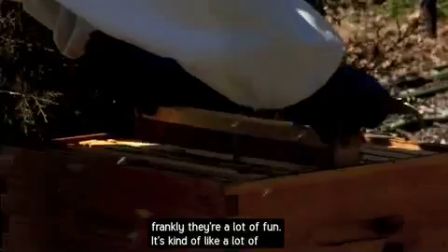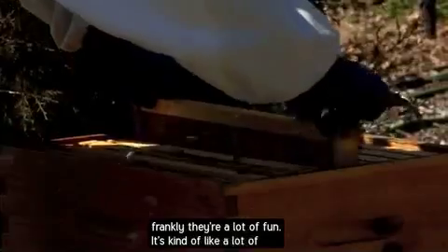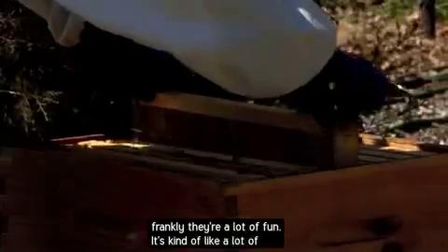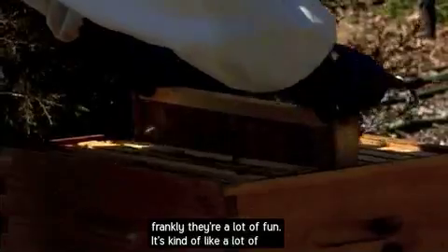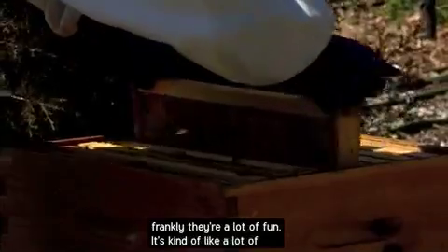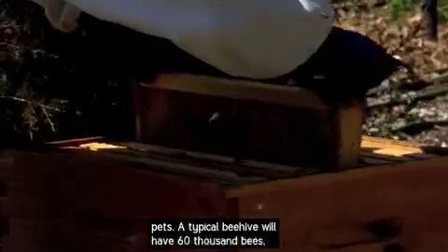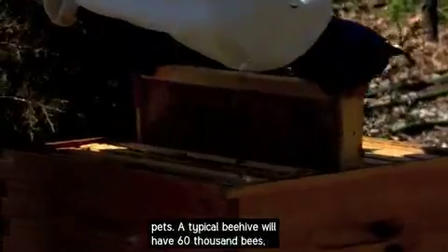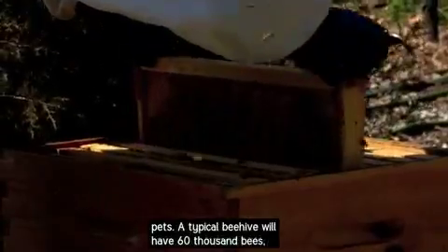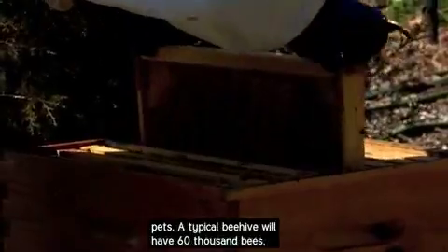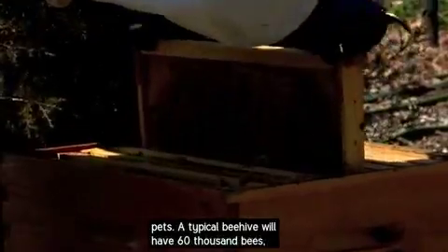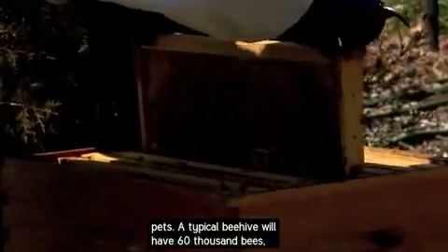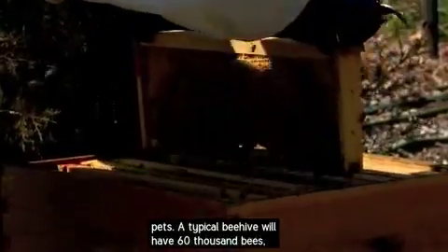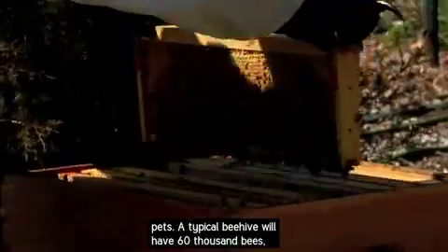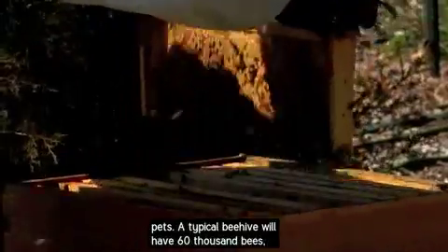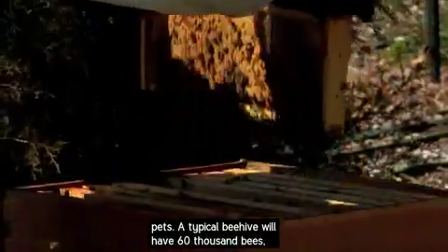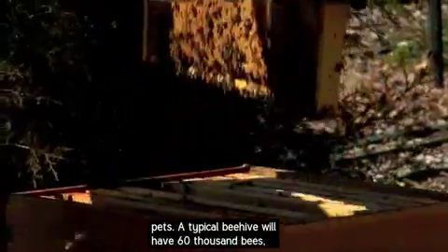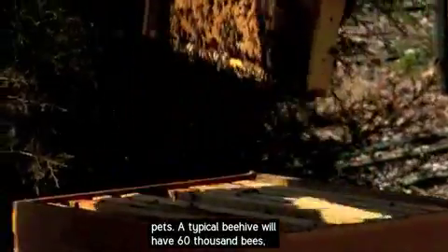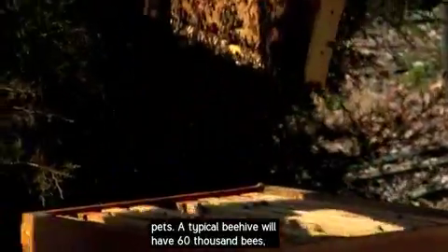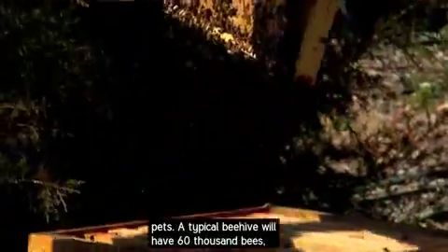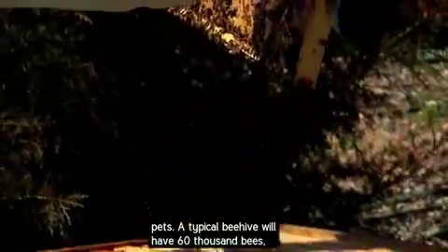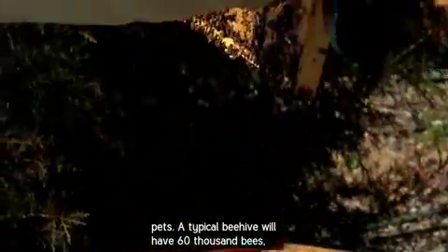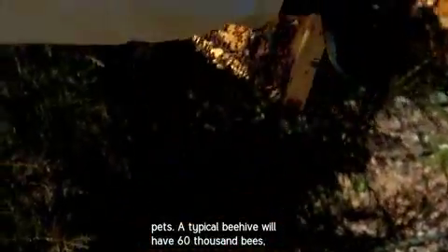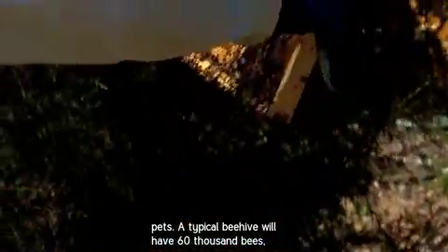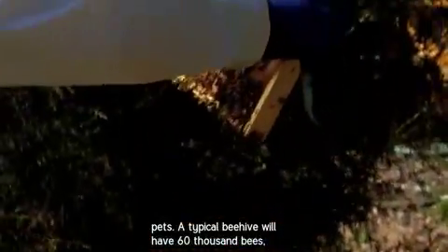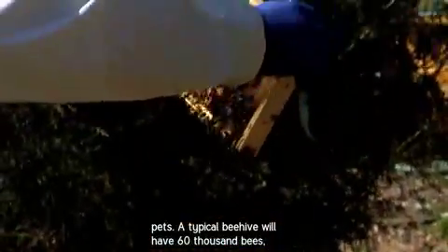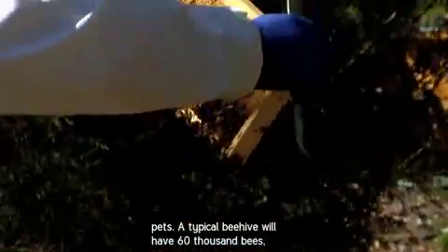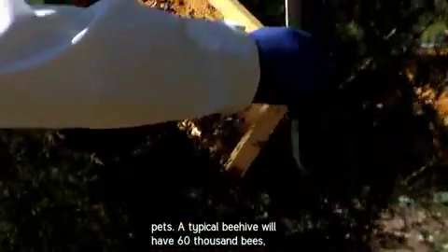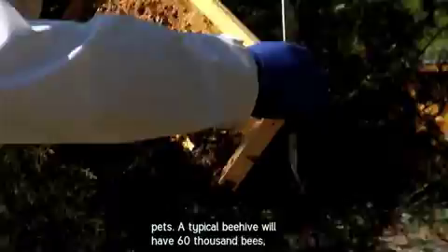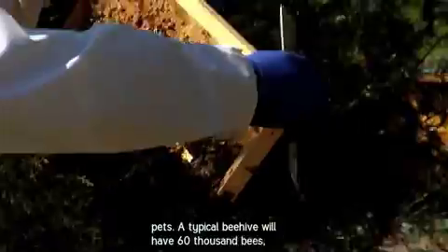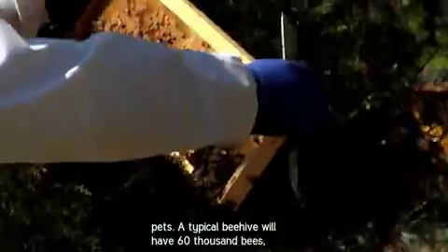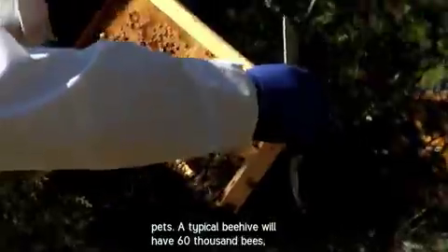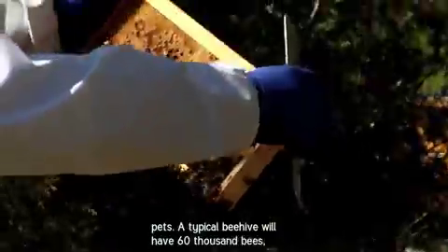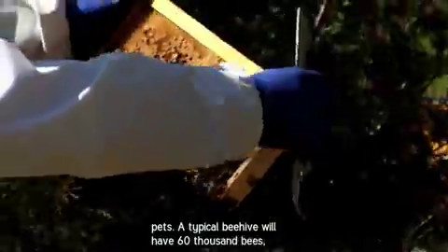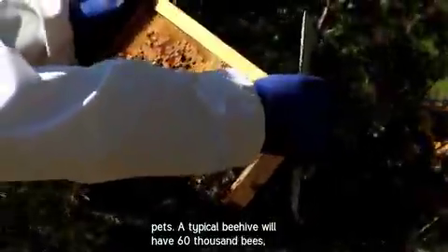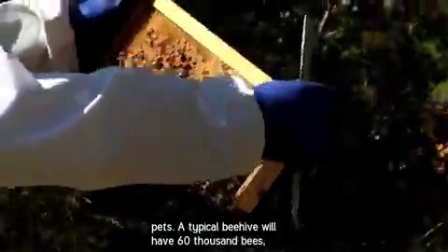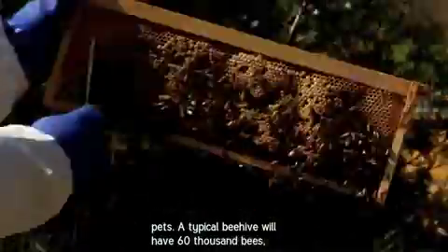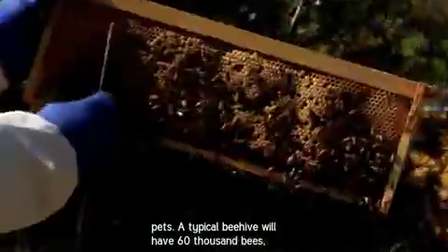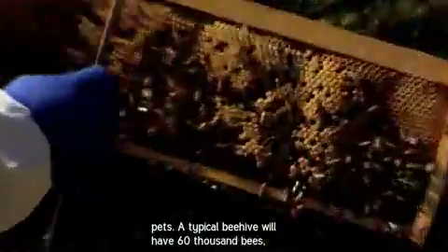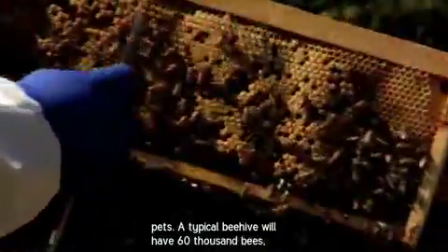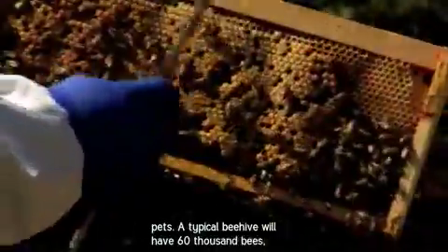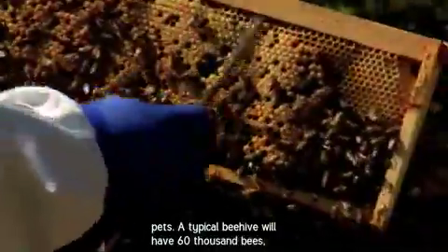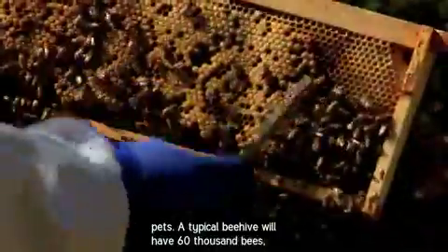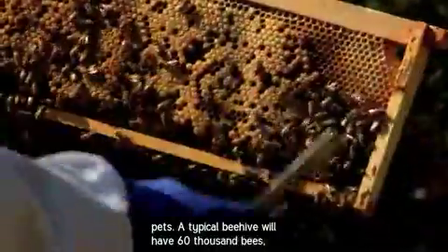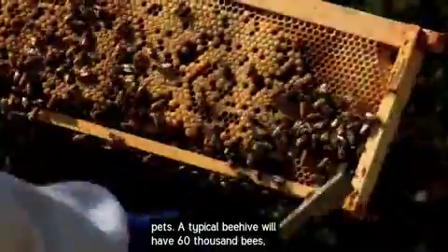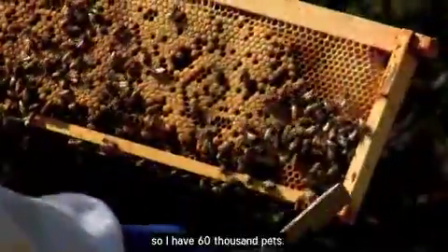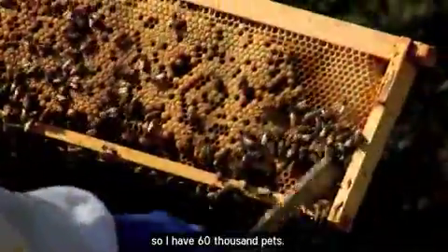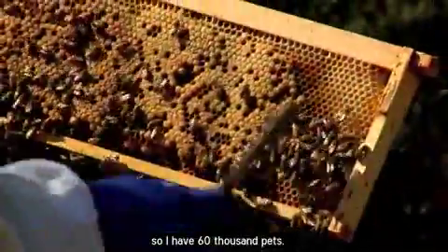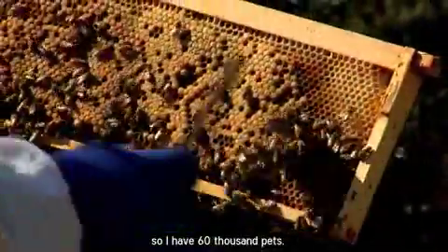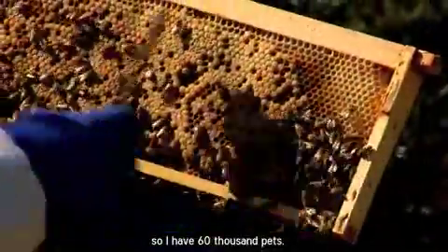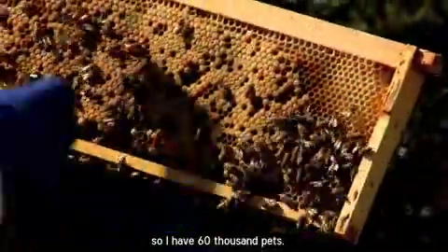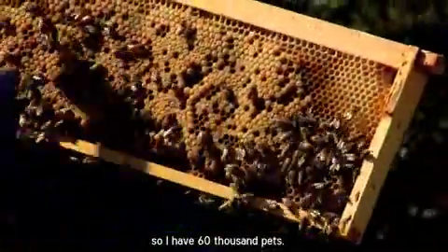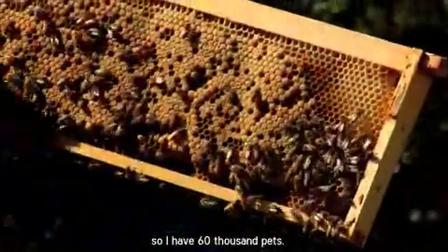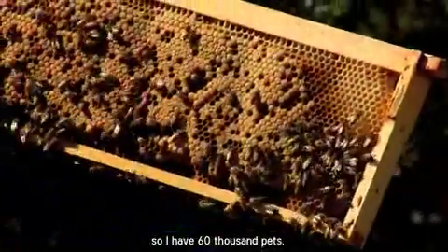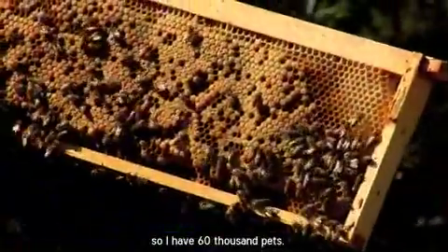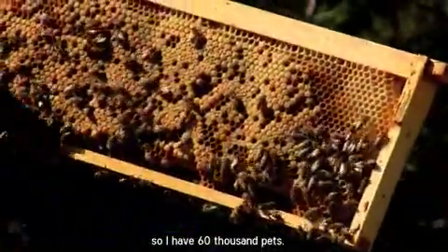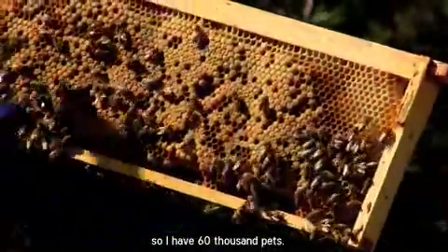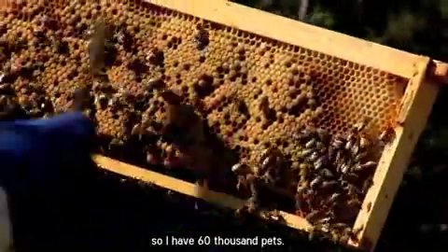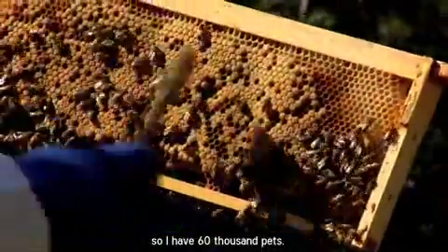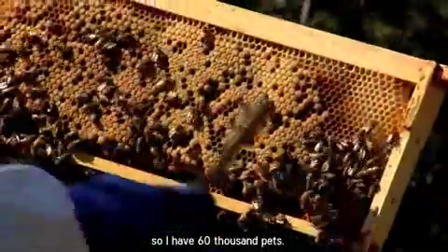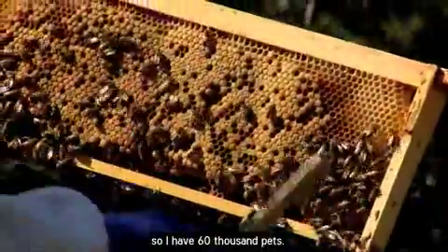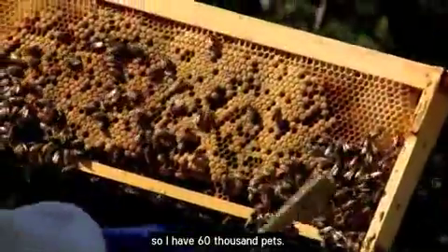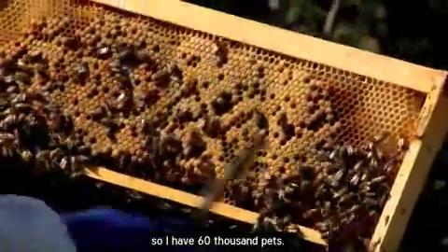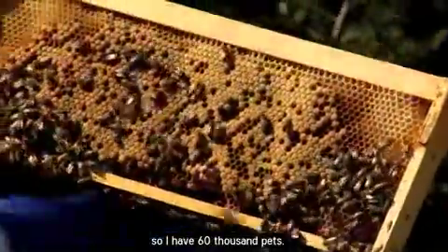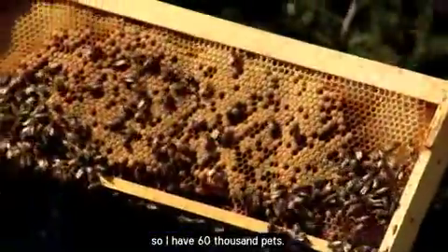They're kind of like a lot of pets. A typical beehive will have 60,000 bees, so he has 60,000 pets.